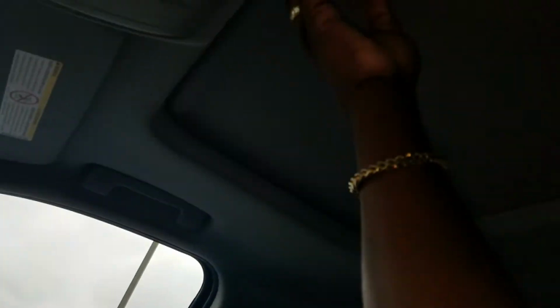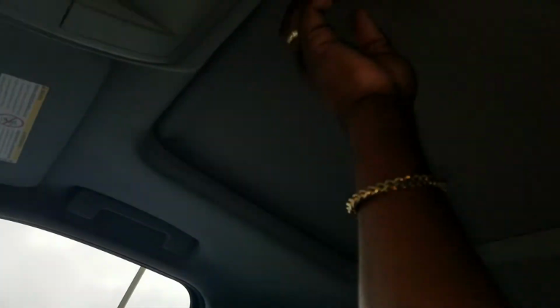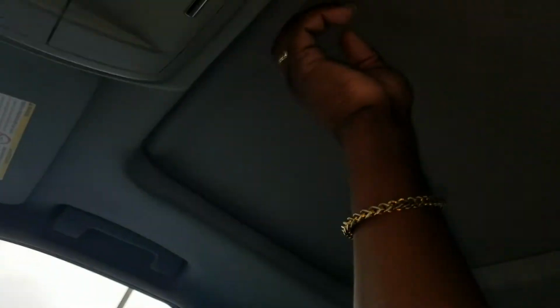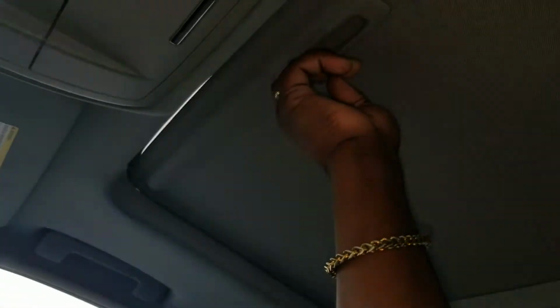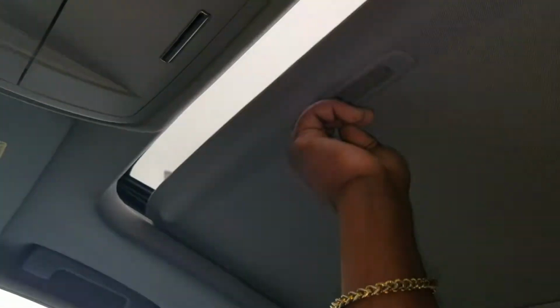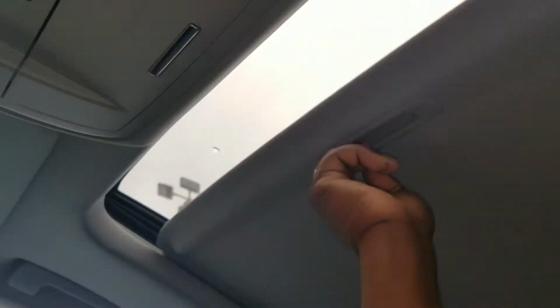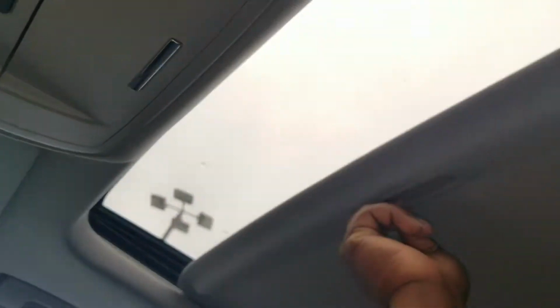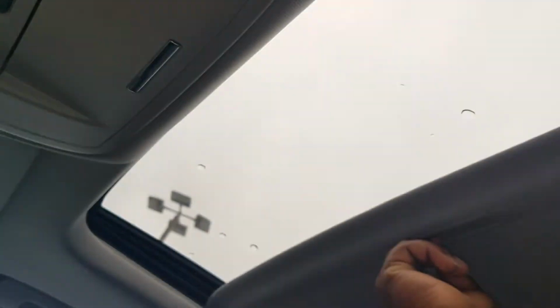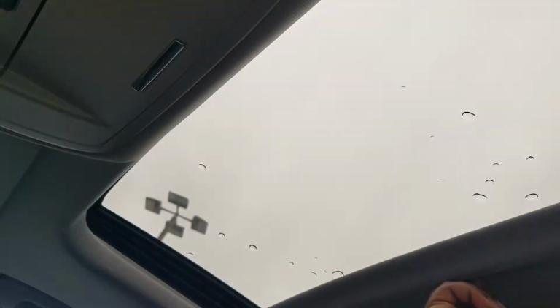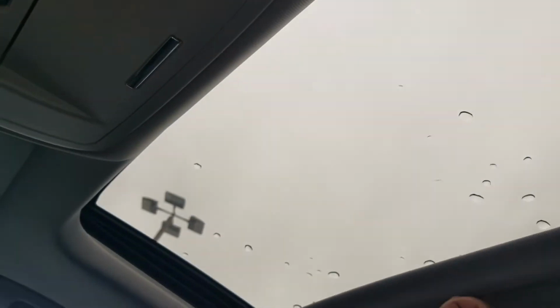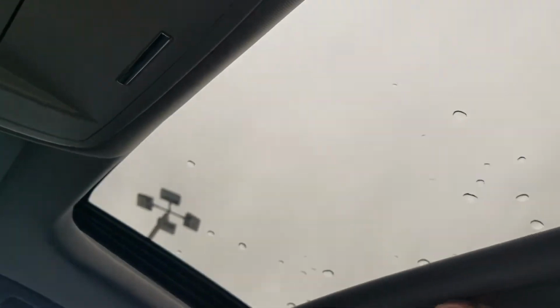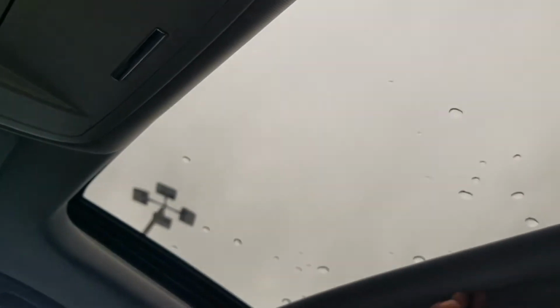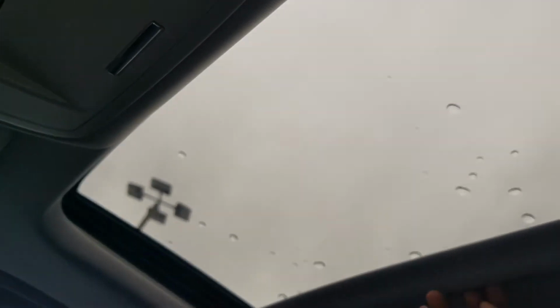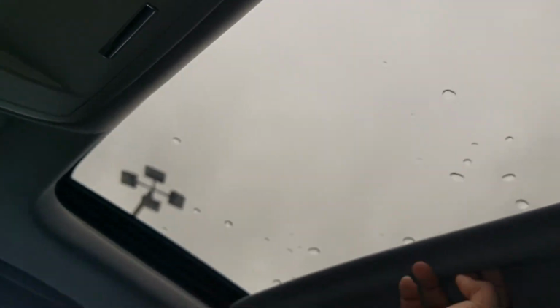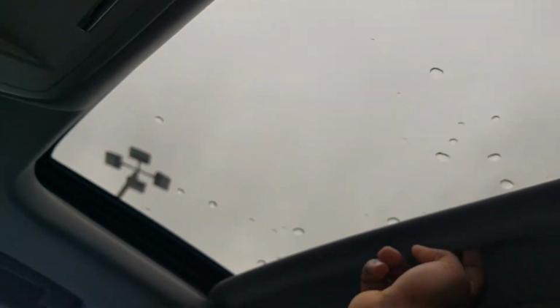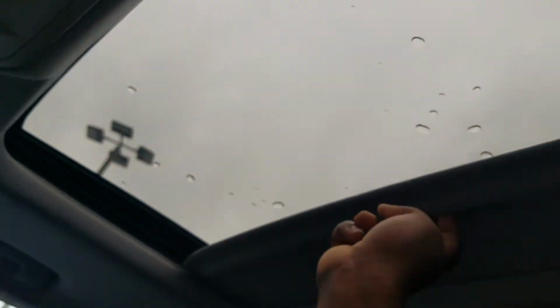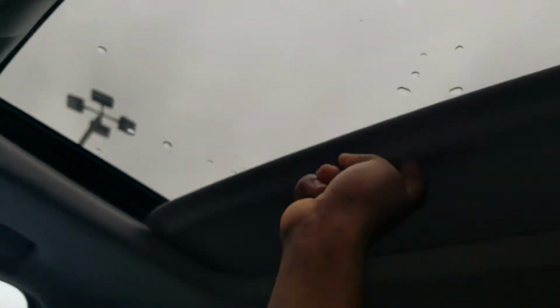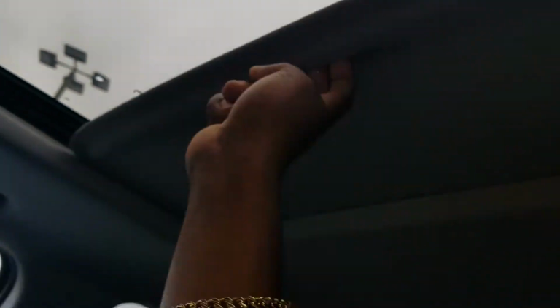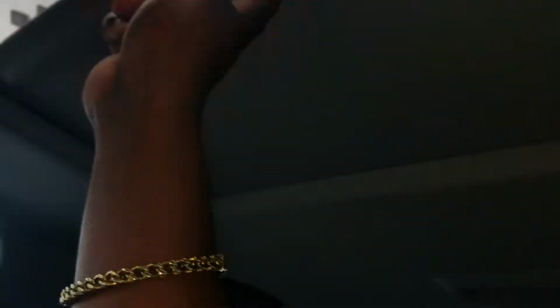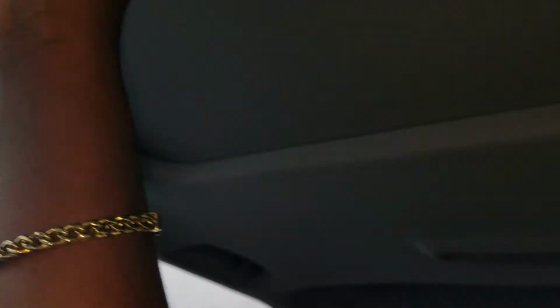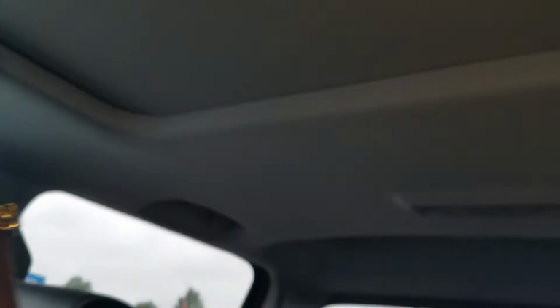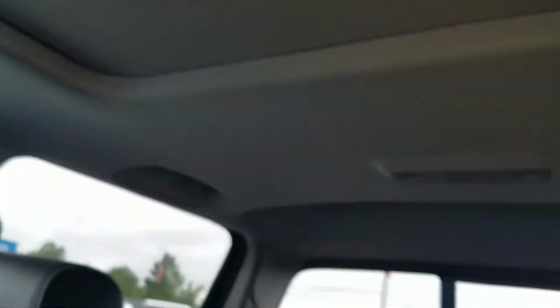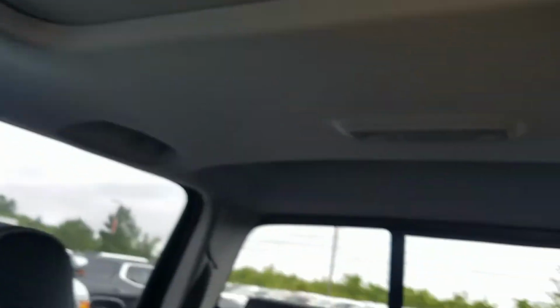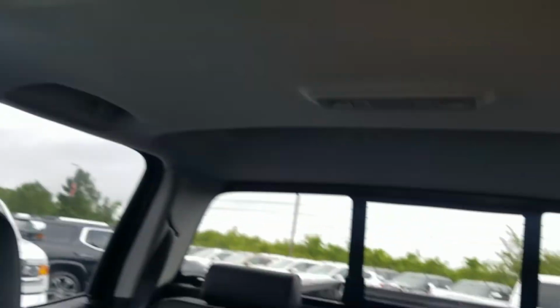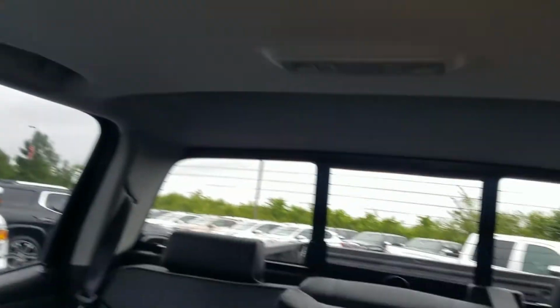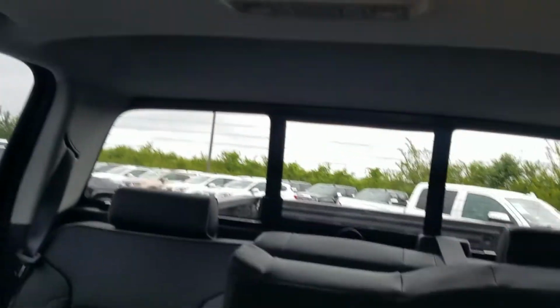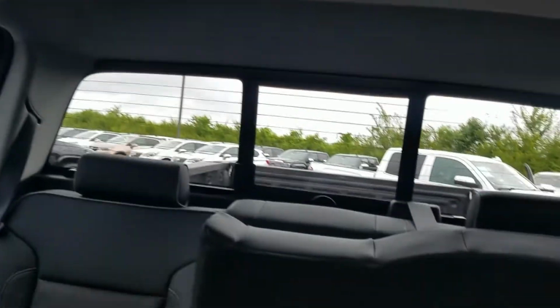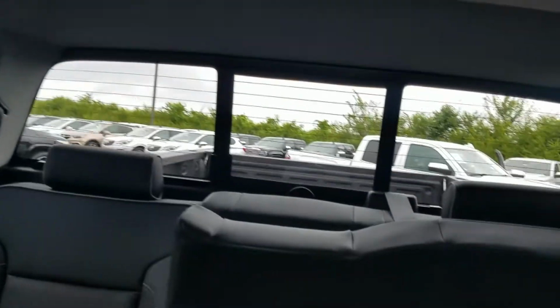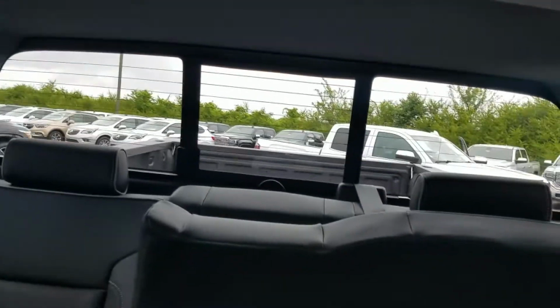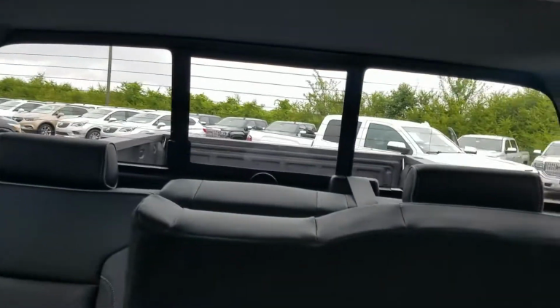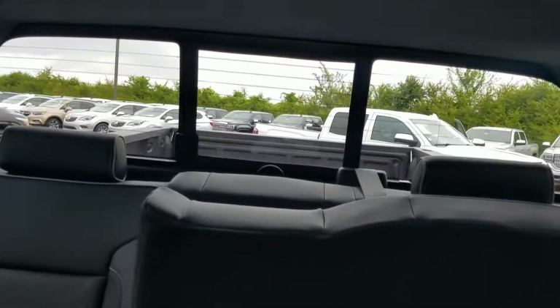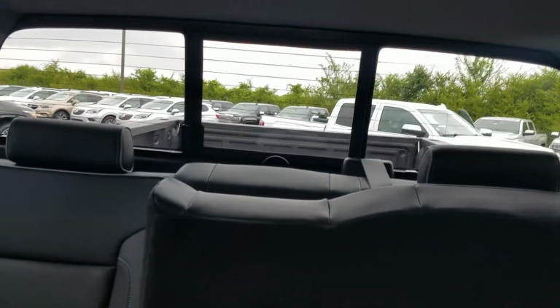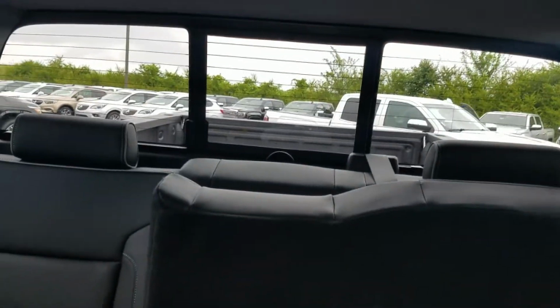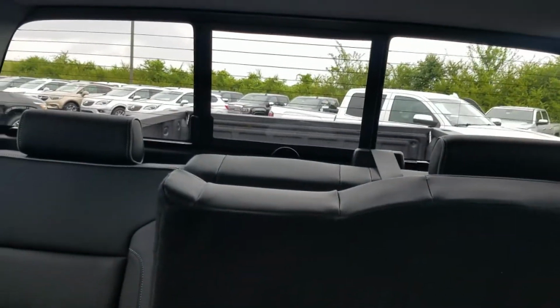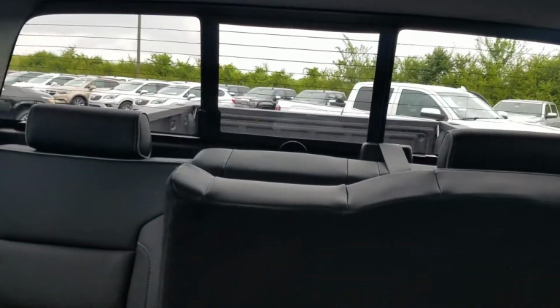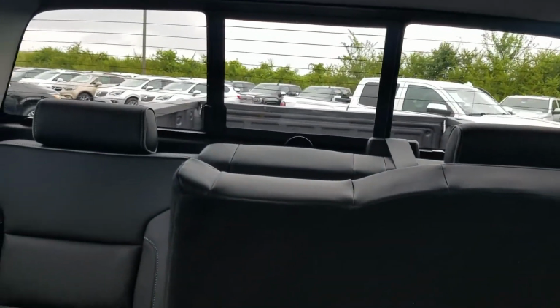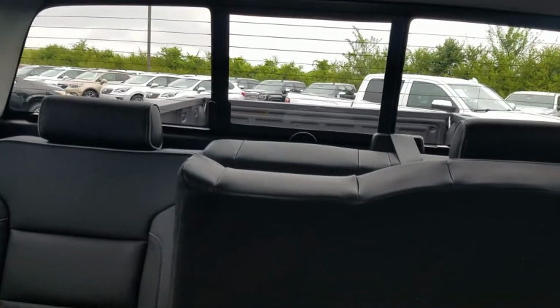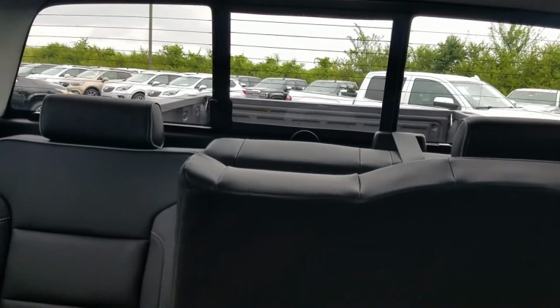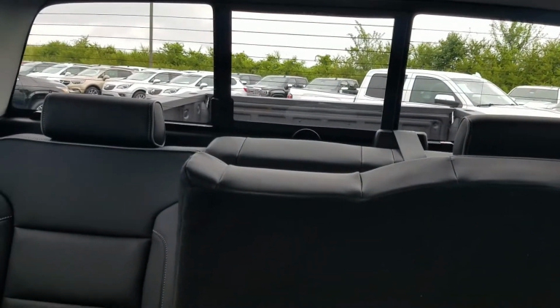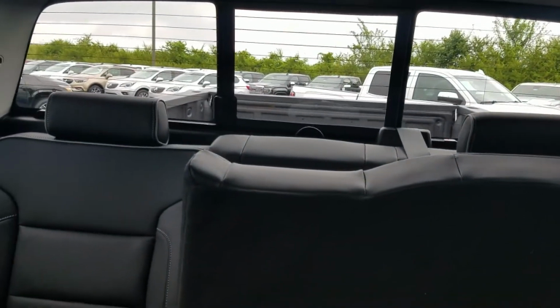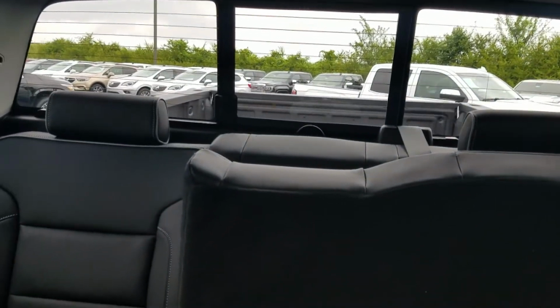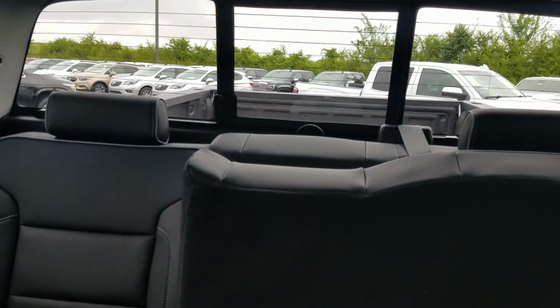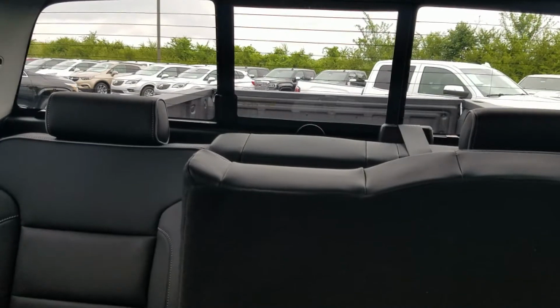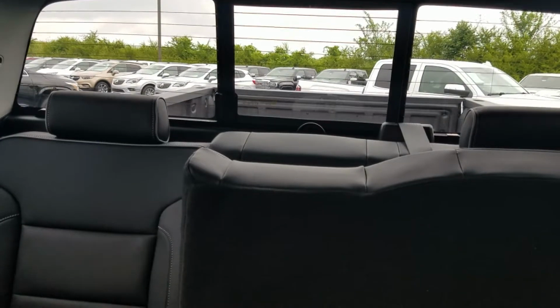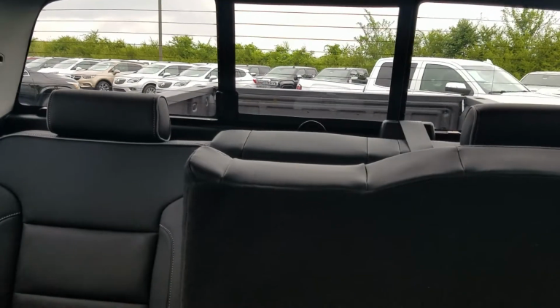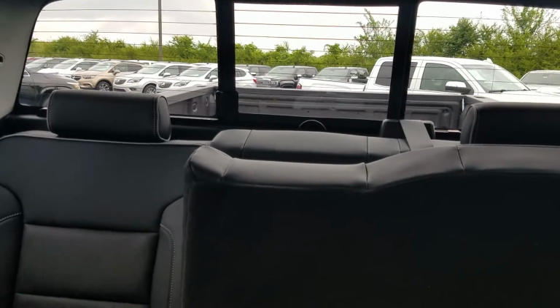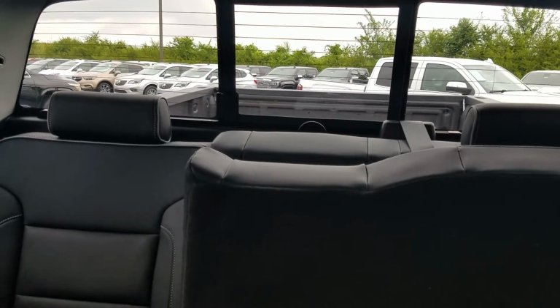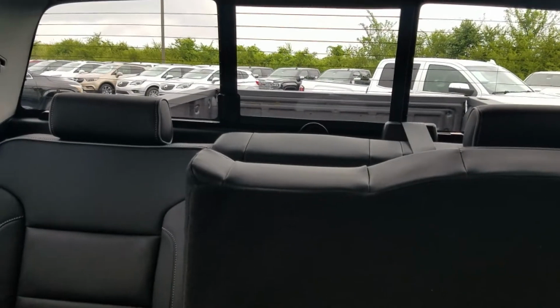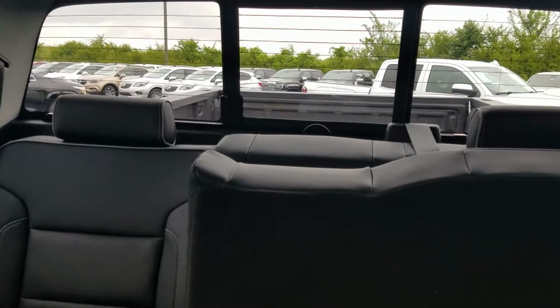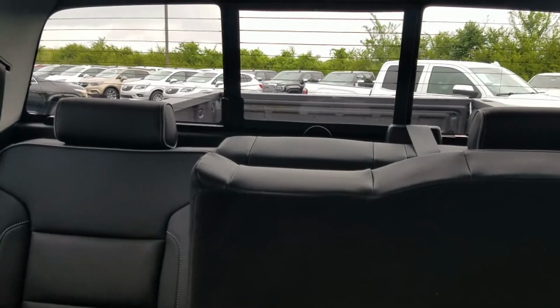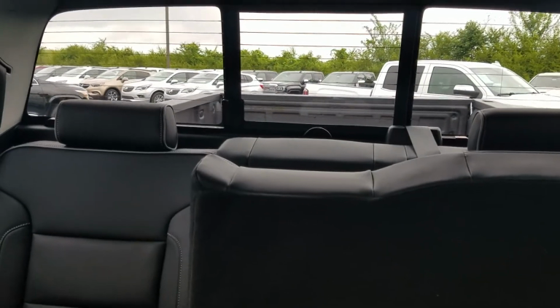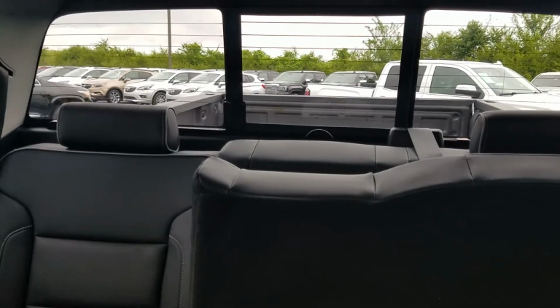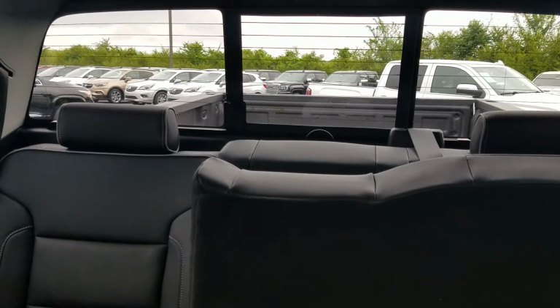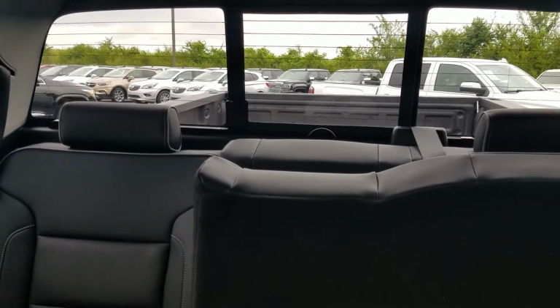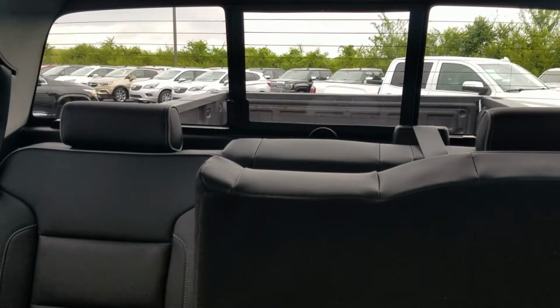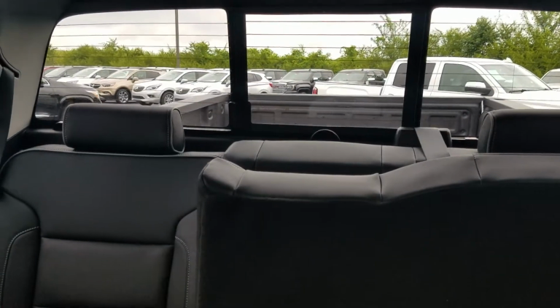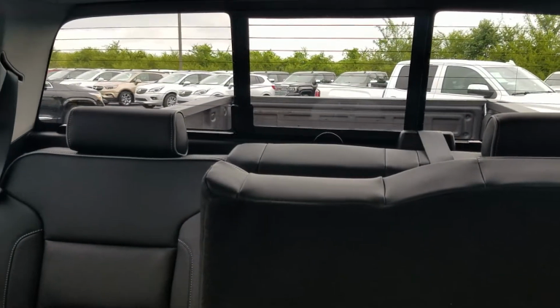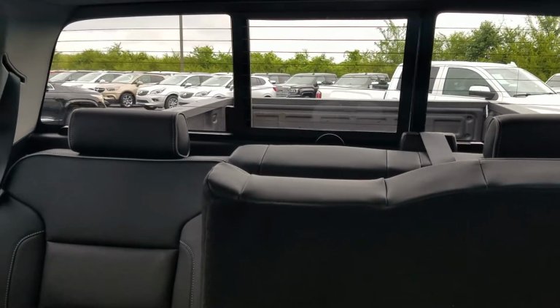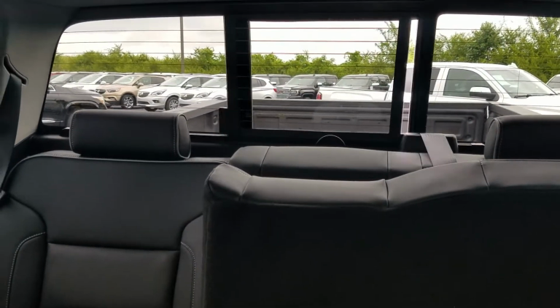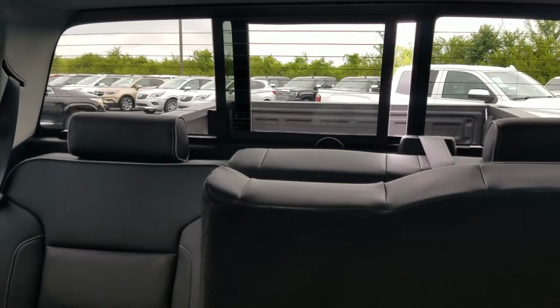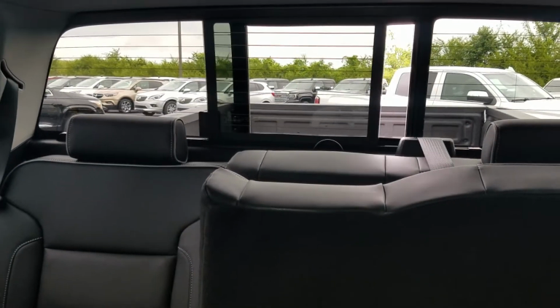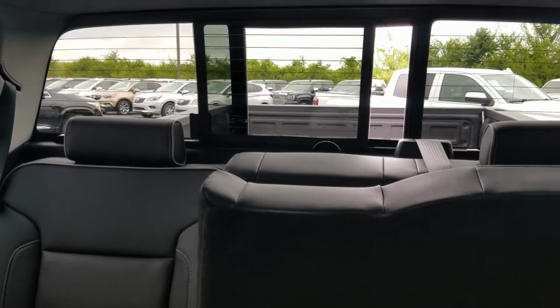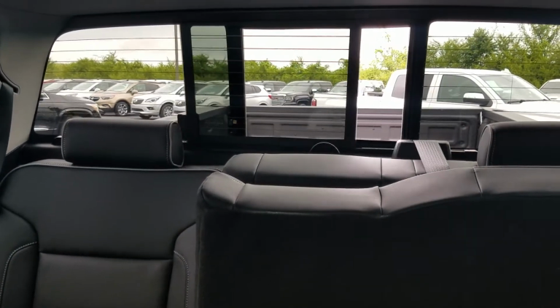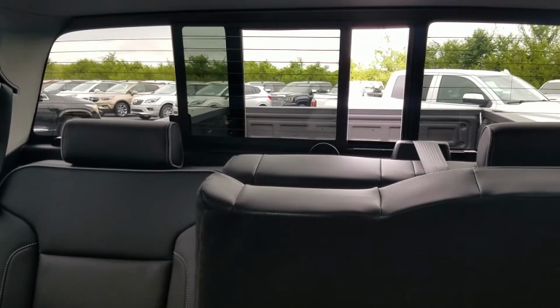Give you a little view of your sunroof and your sliding rear window.